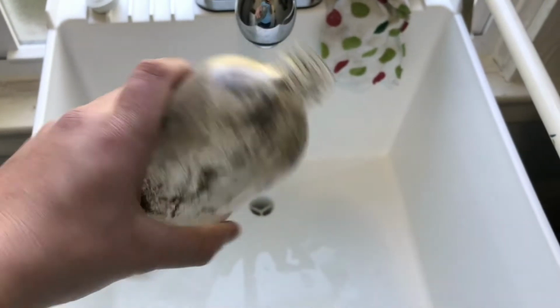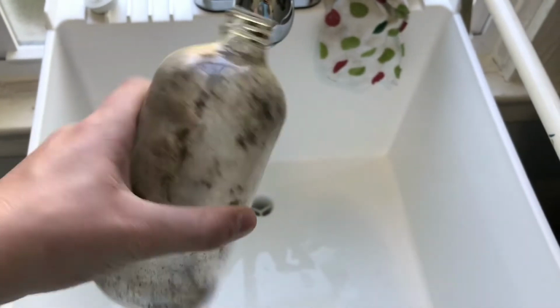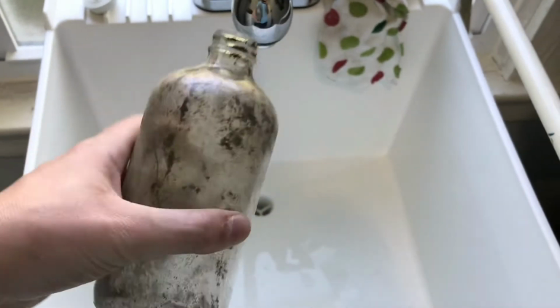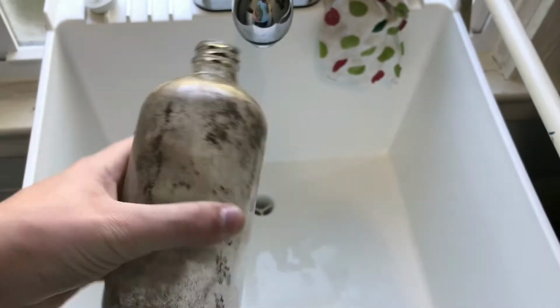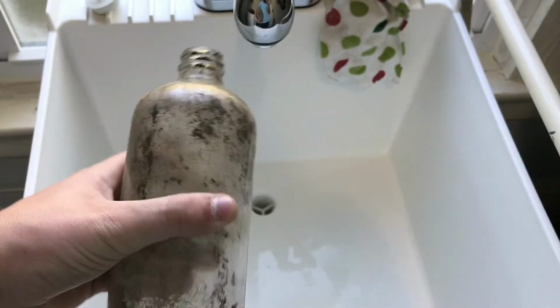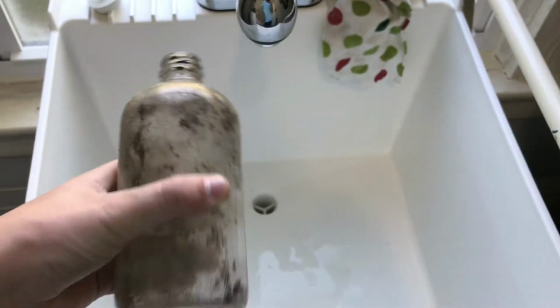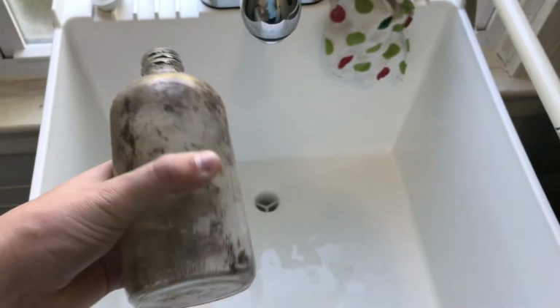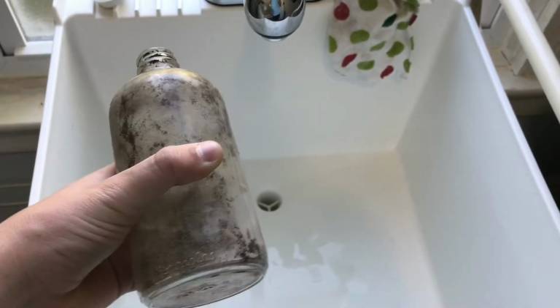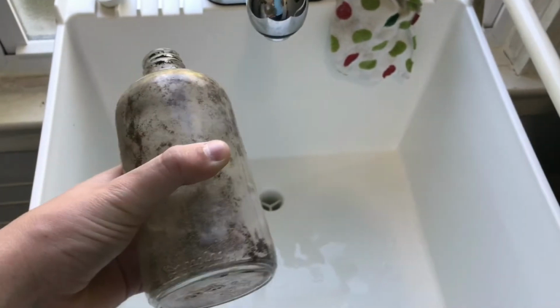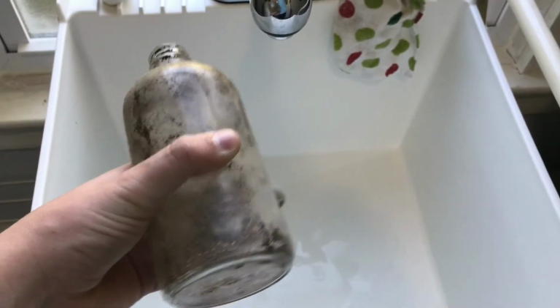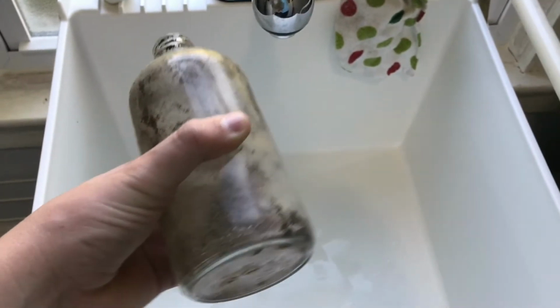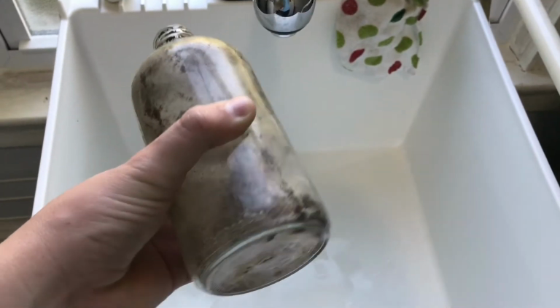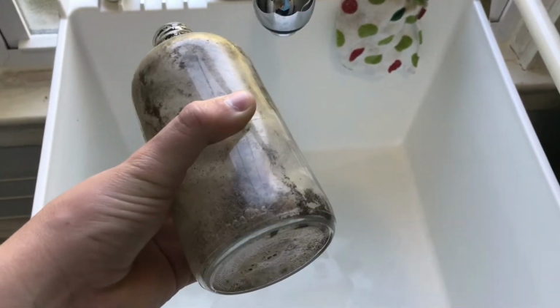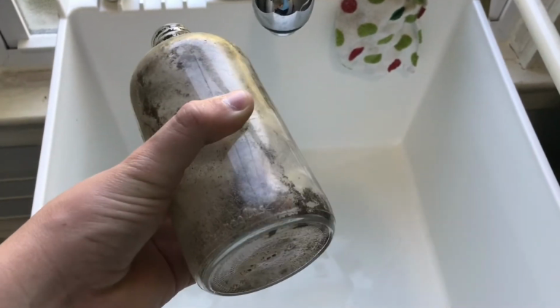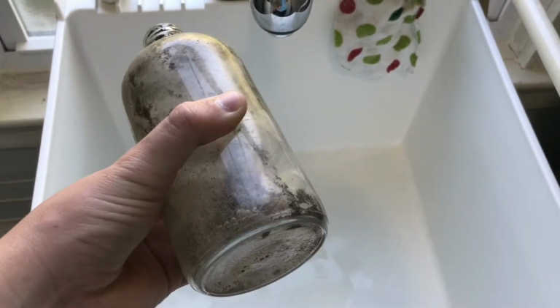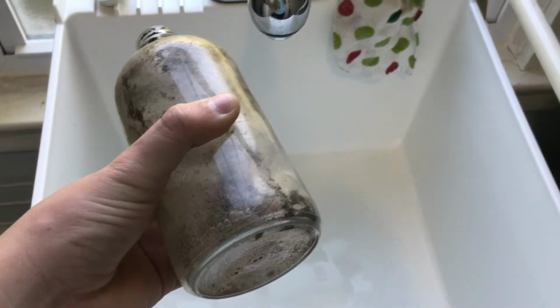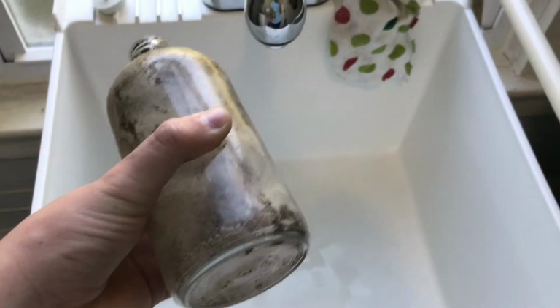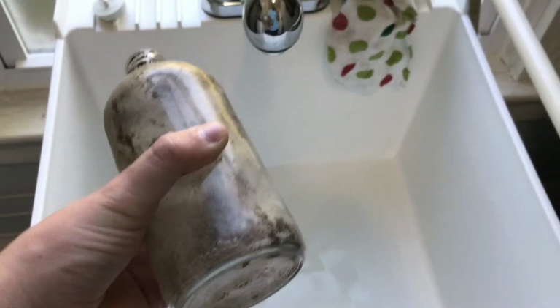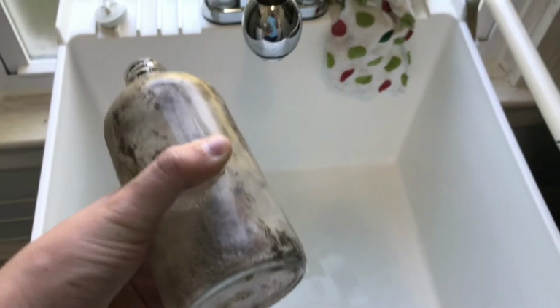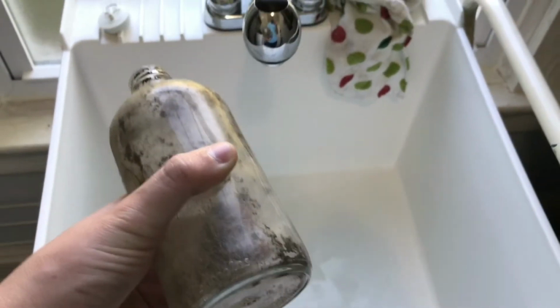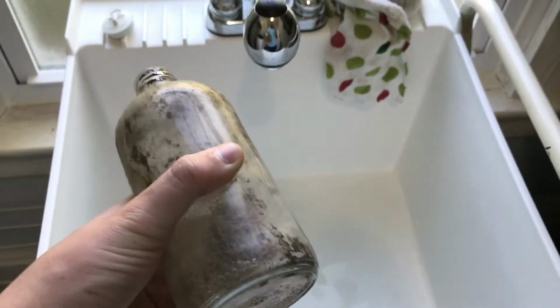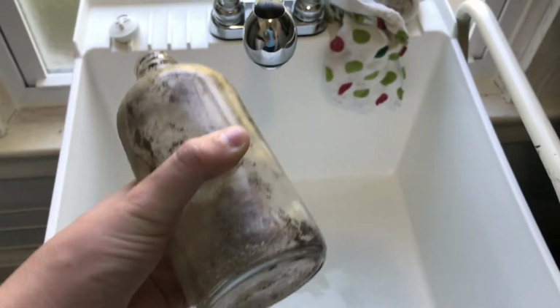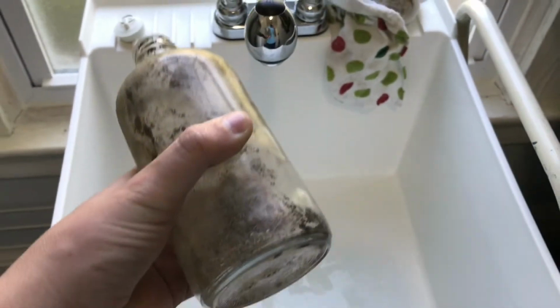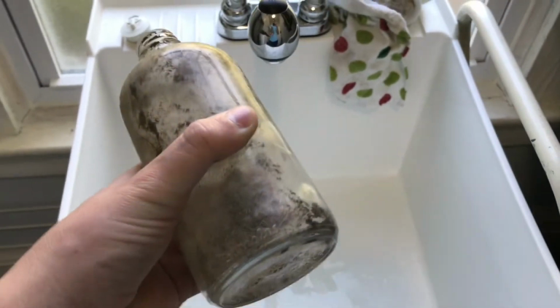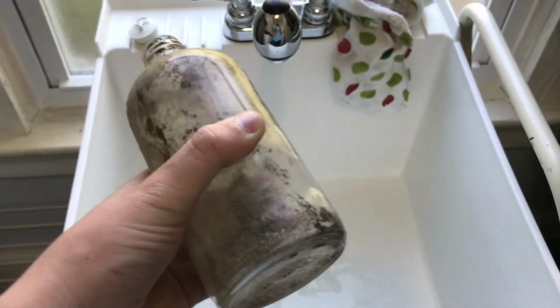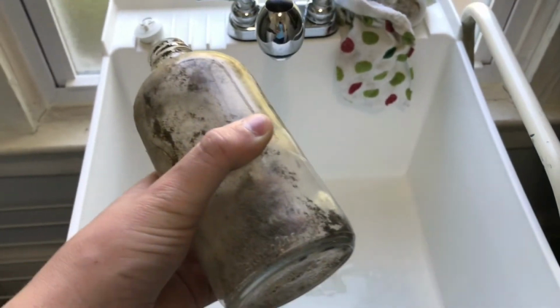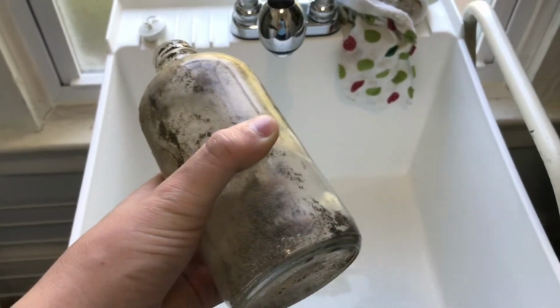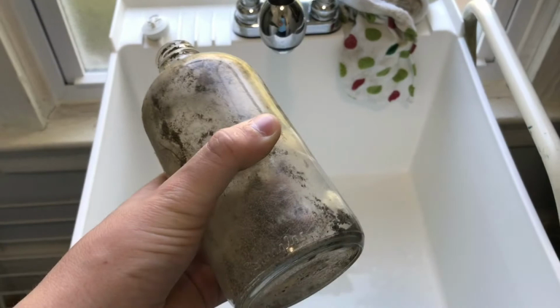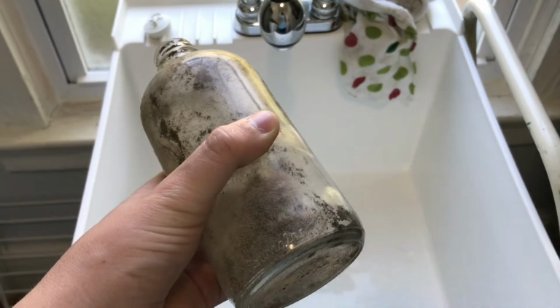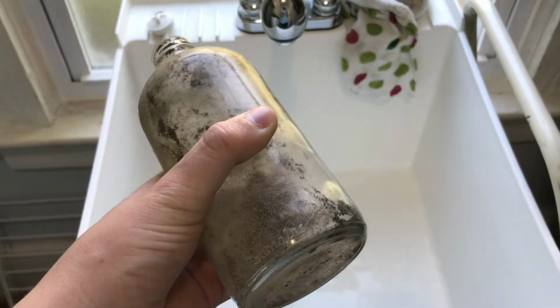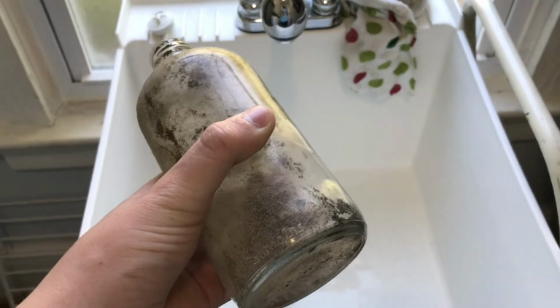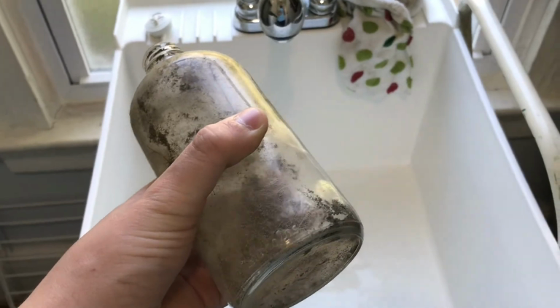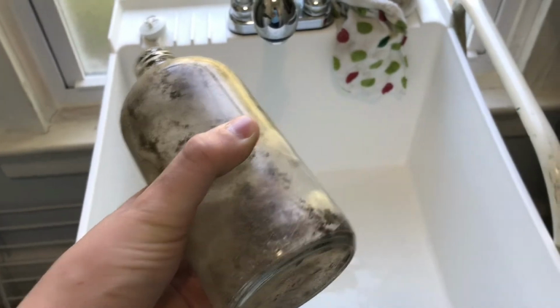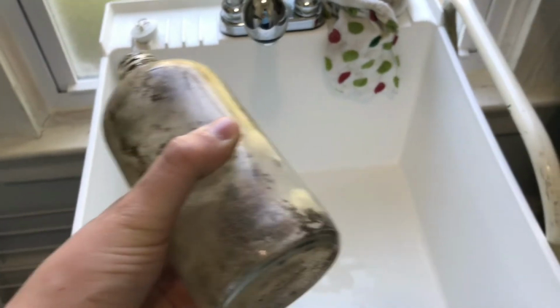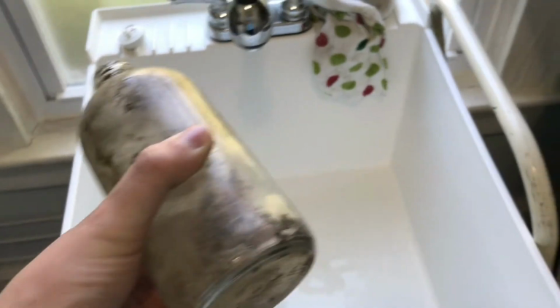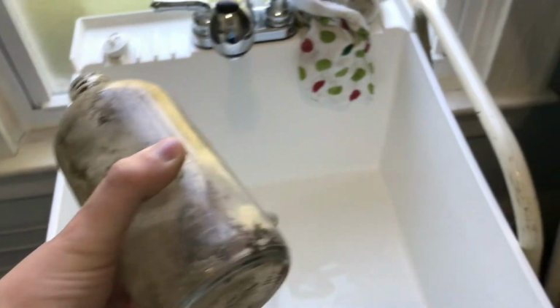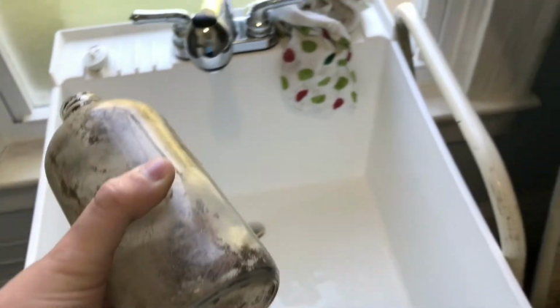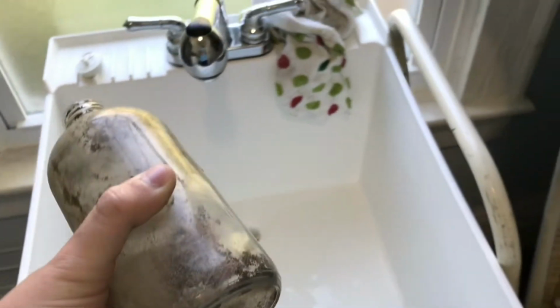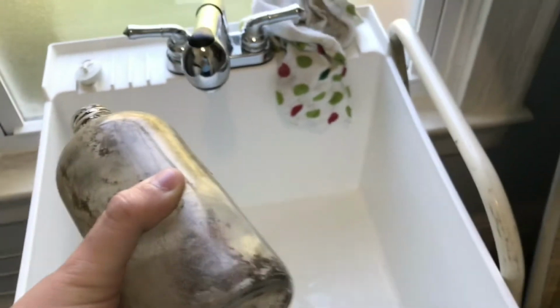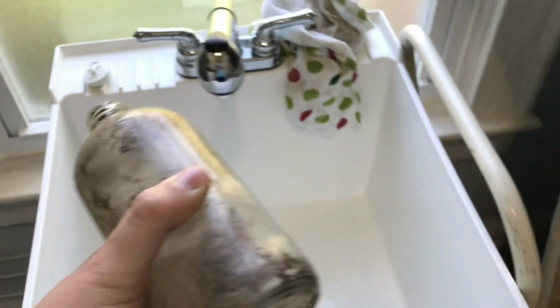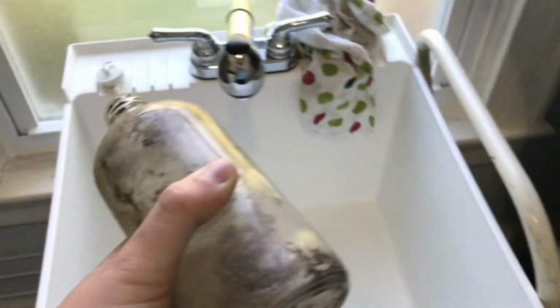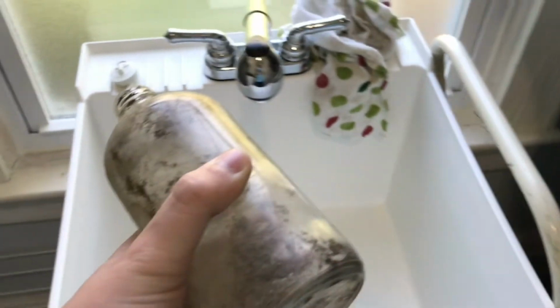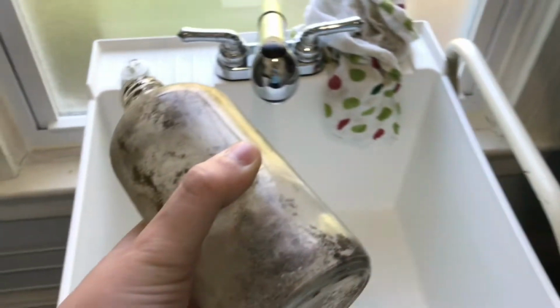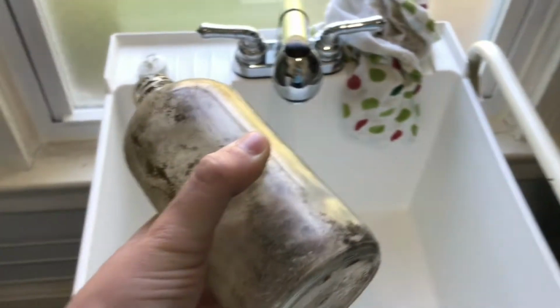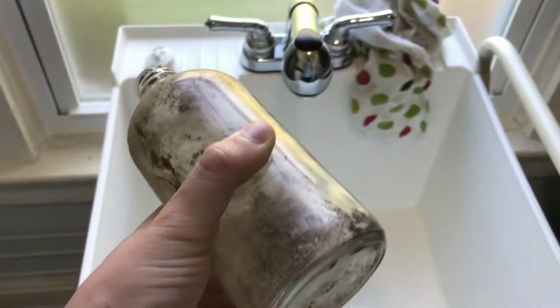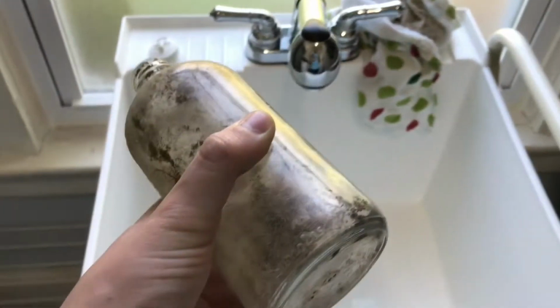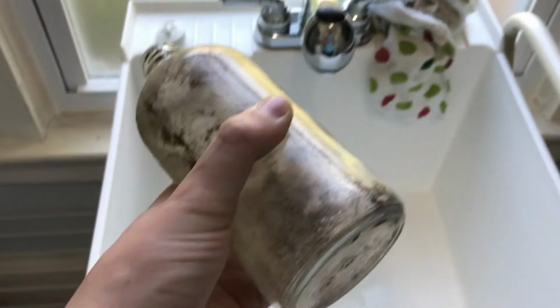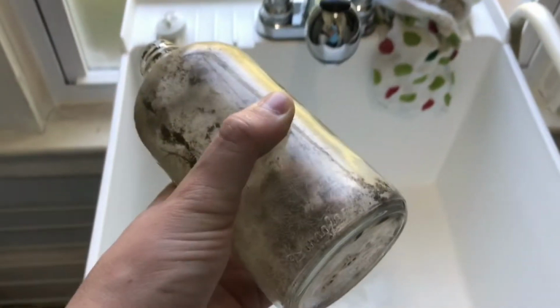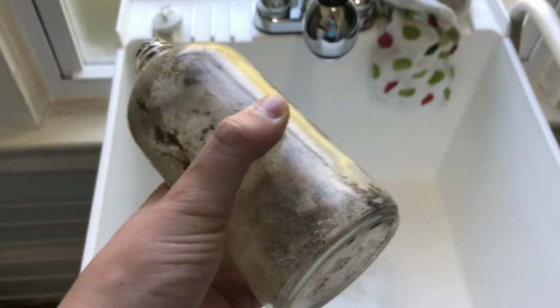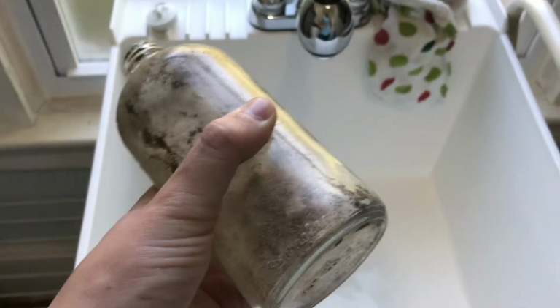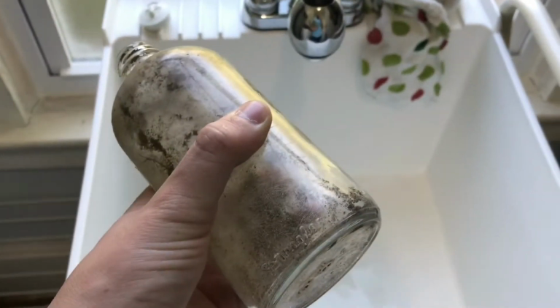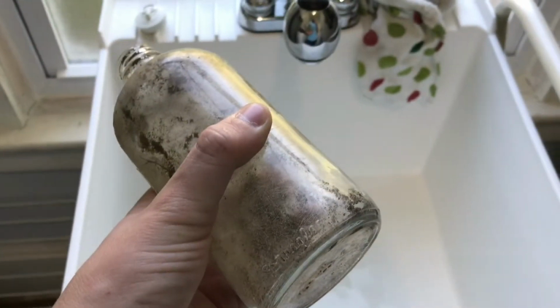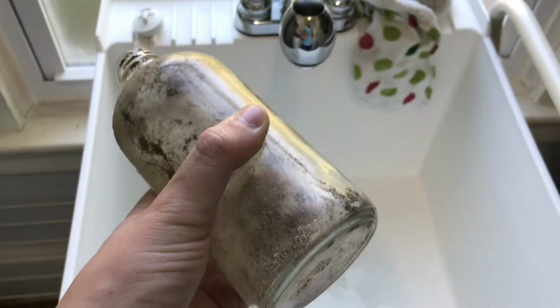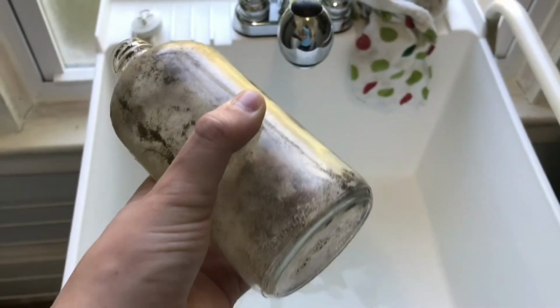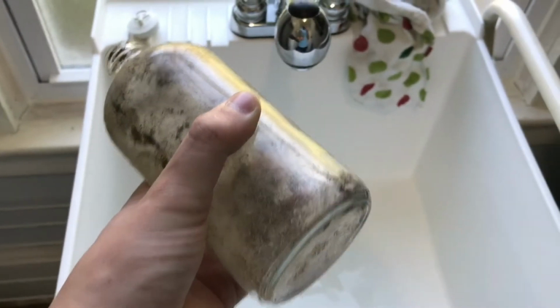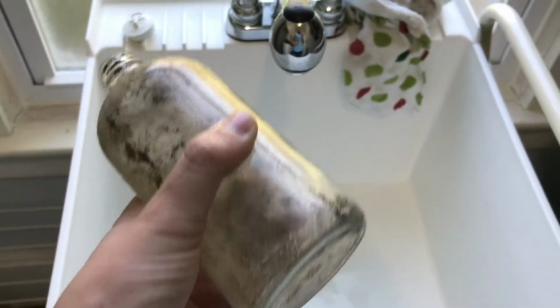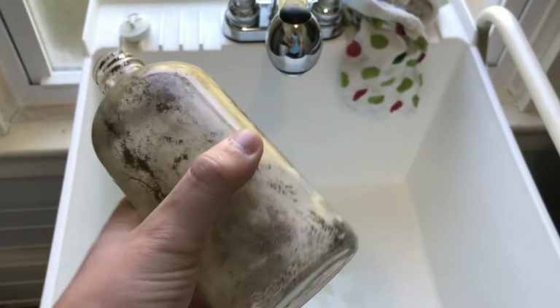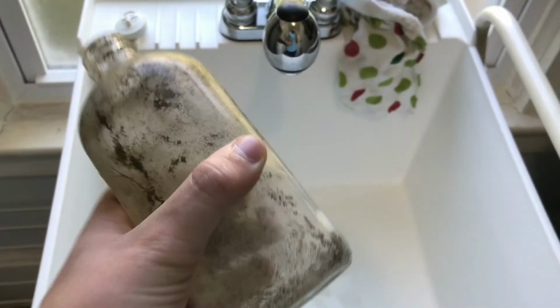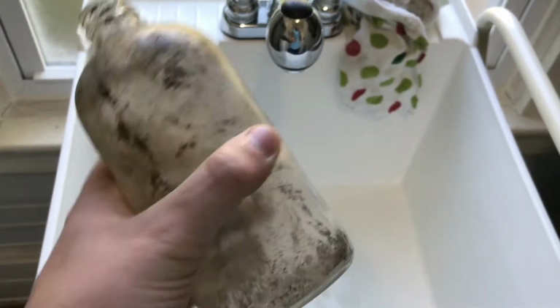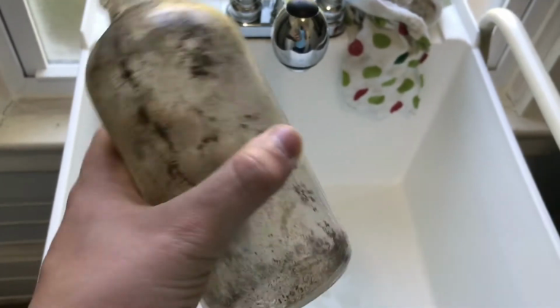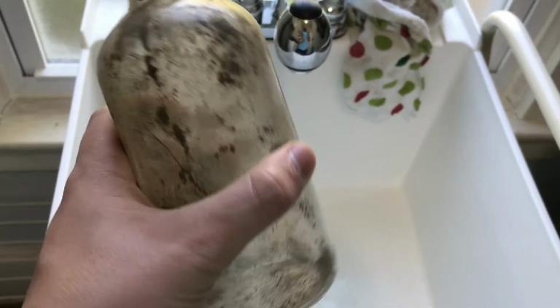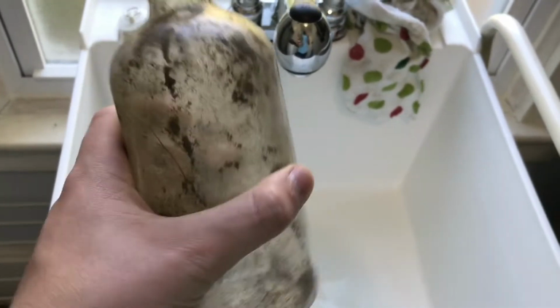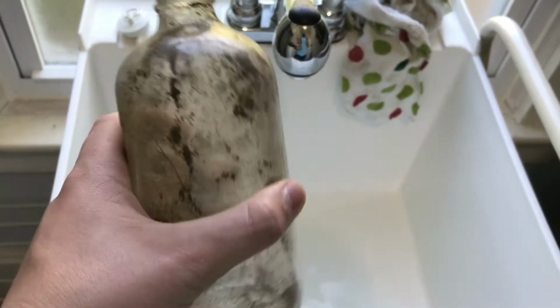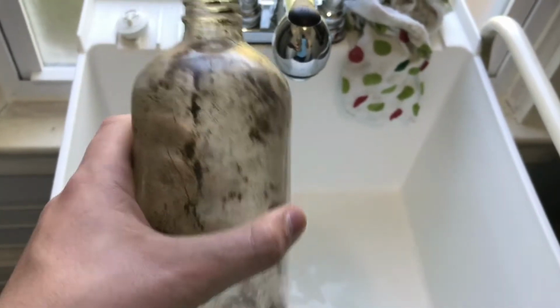This is a glass bottle right now, right here. So now I'm gonna try to clean it up.